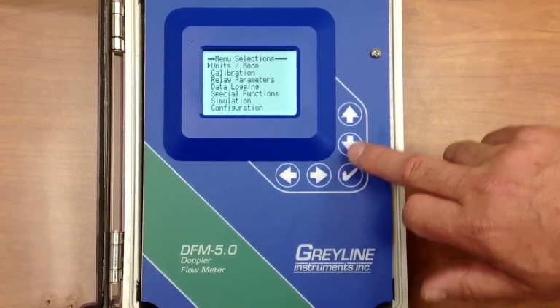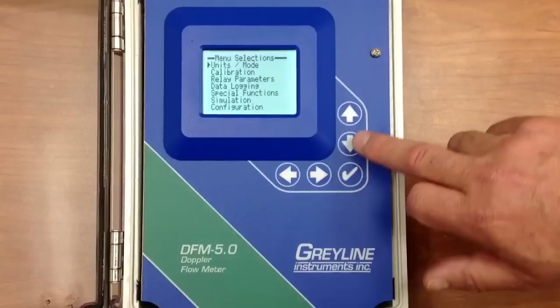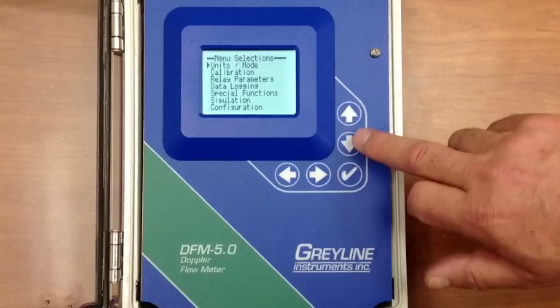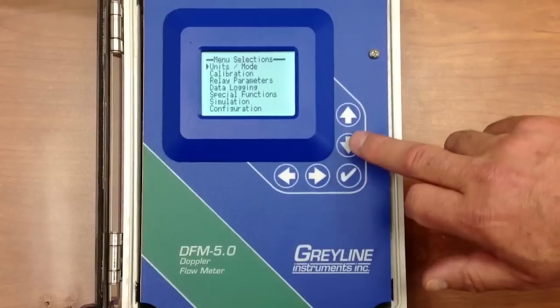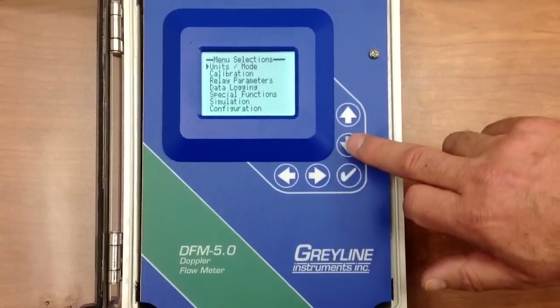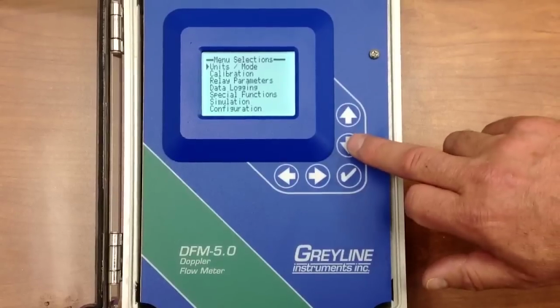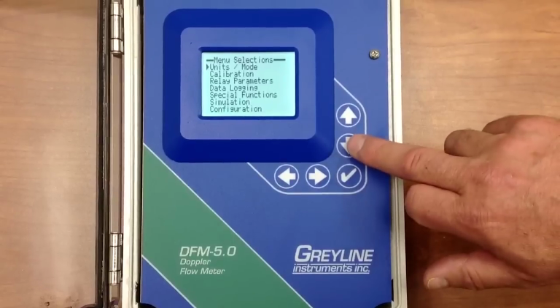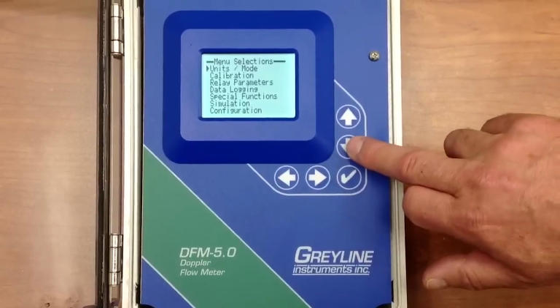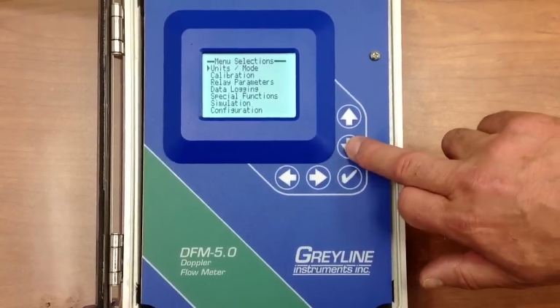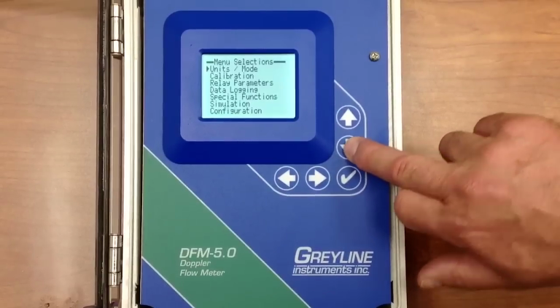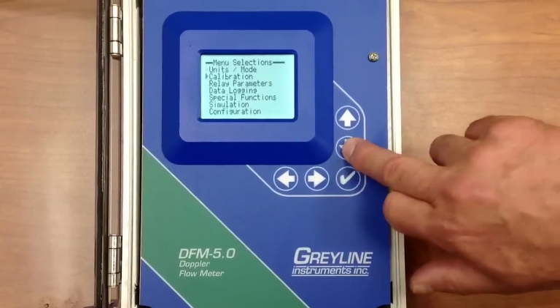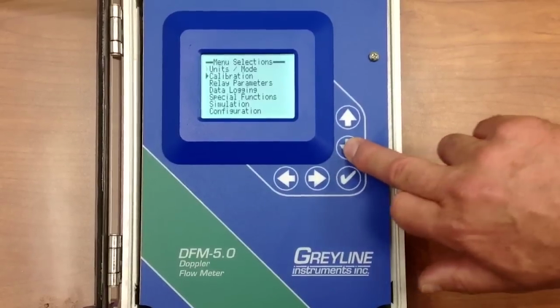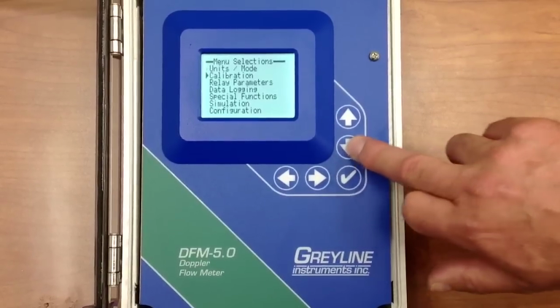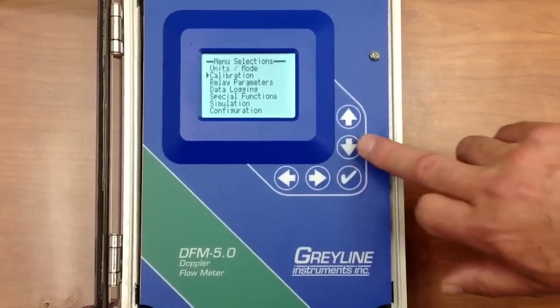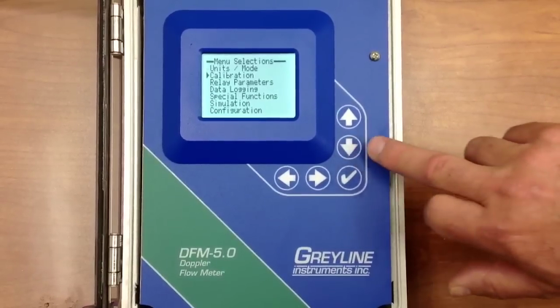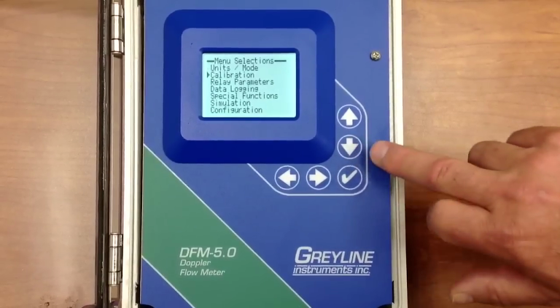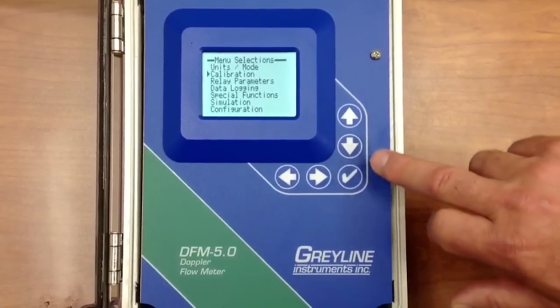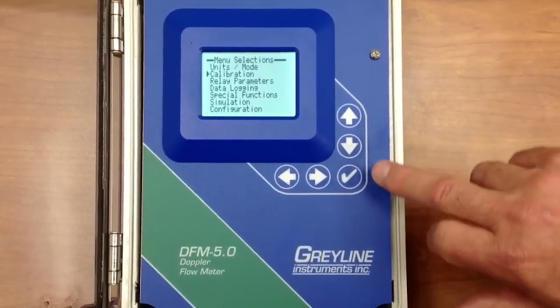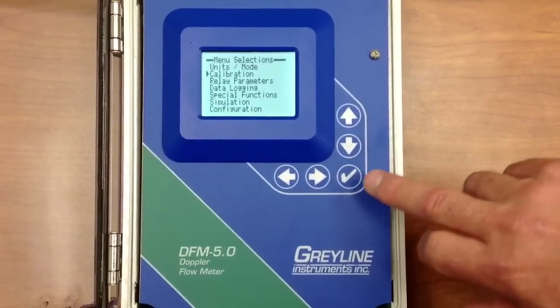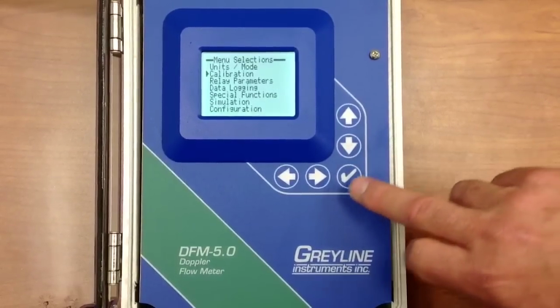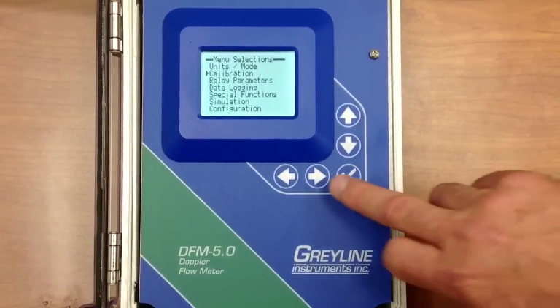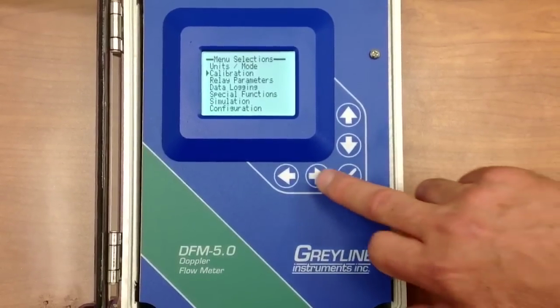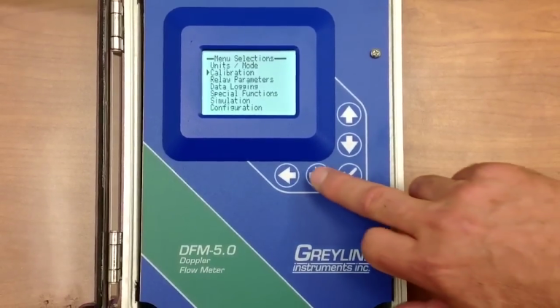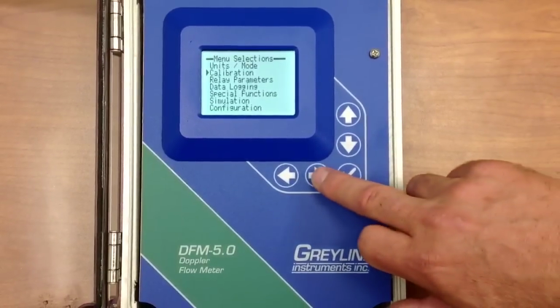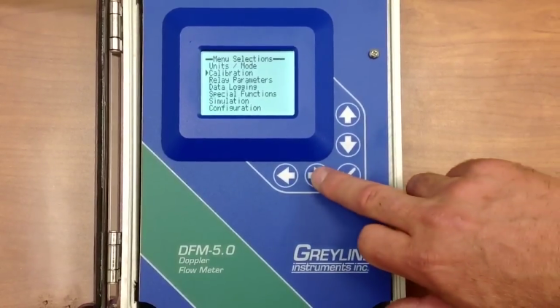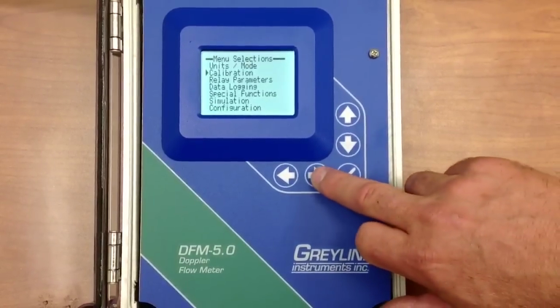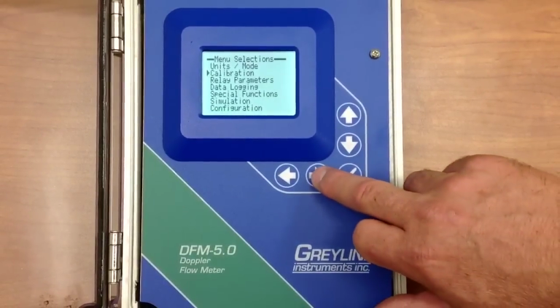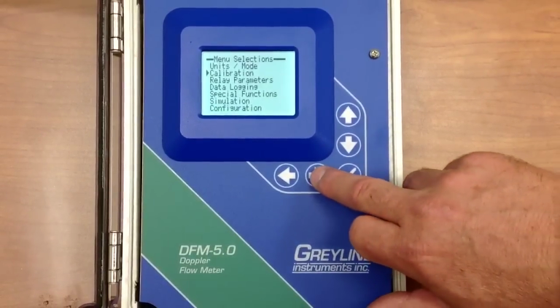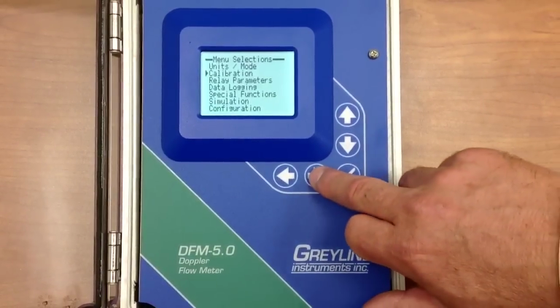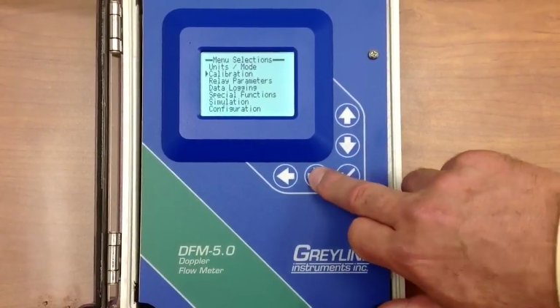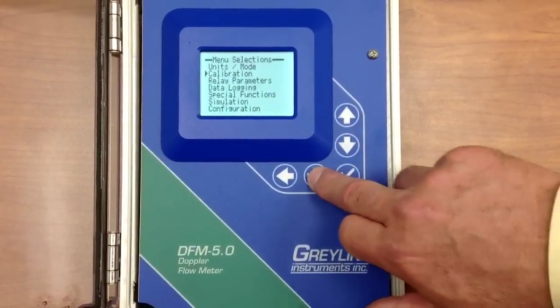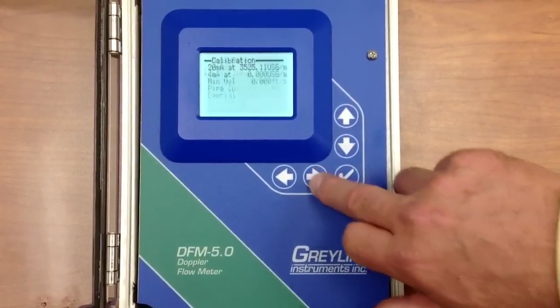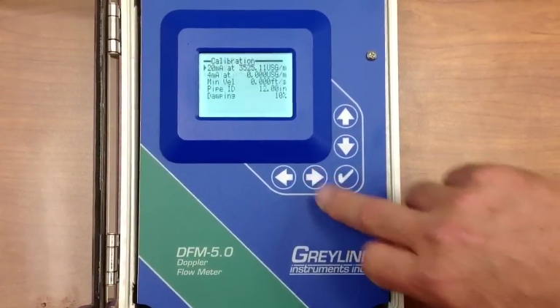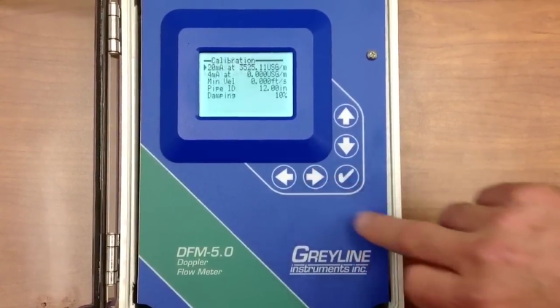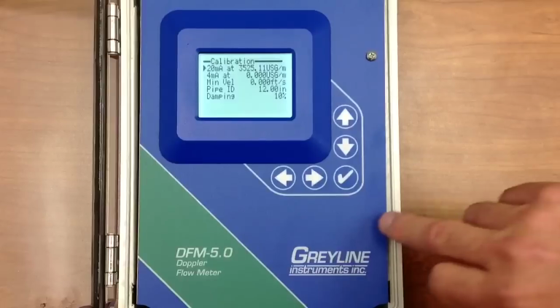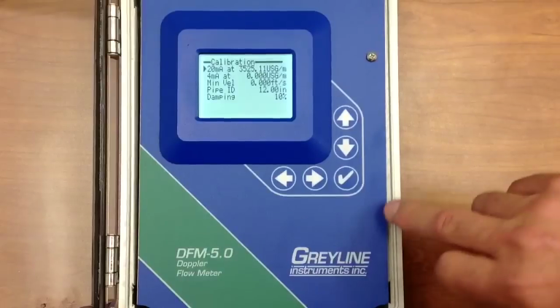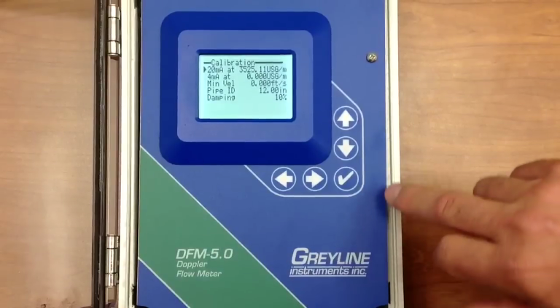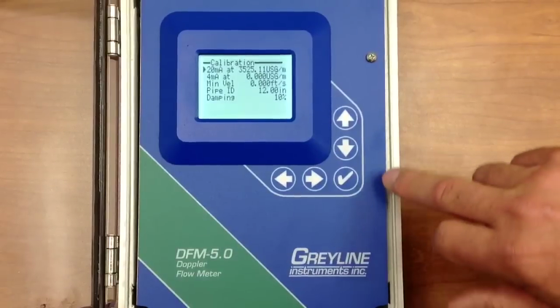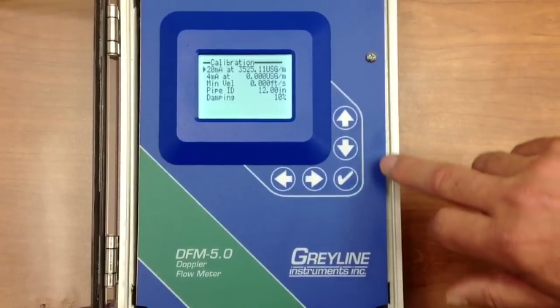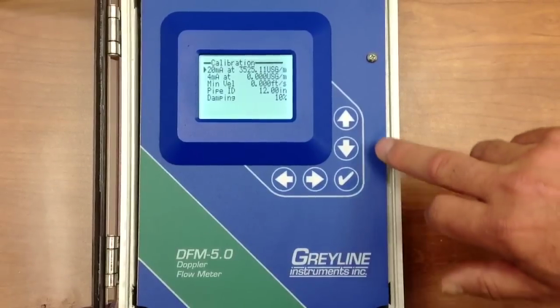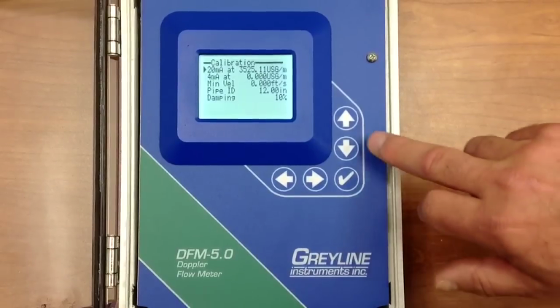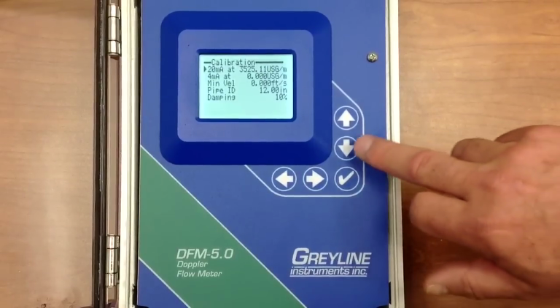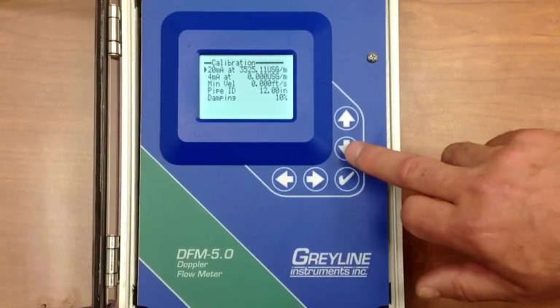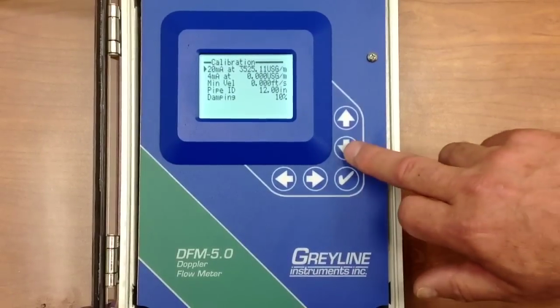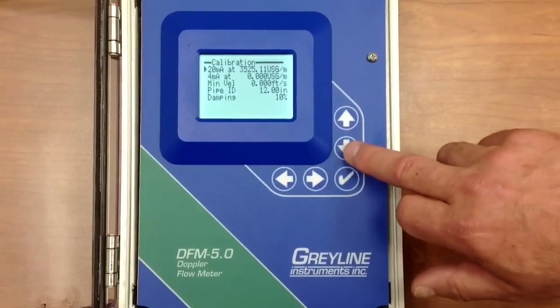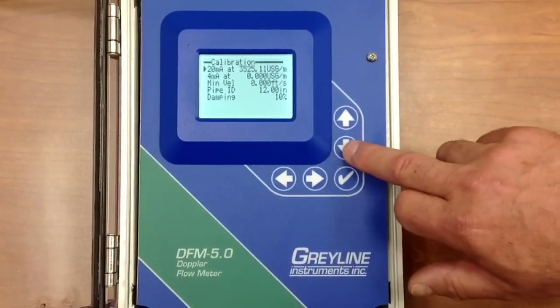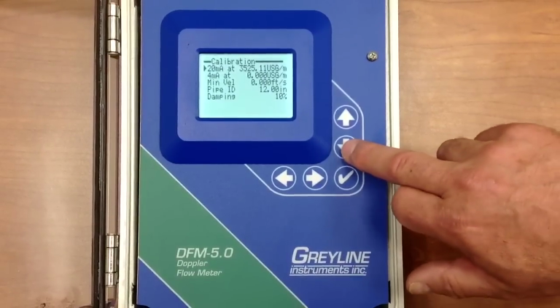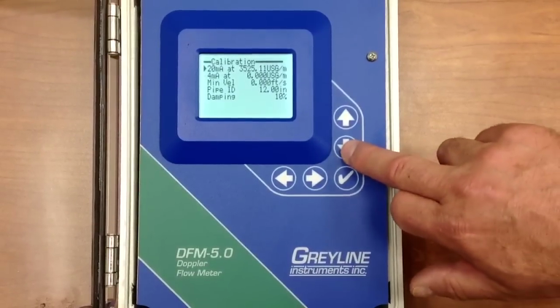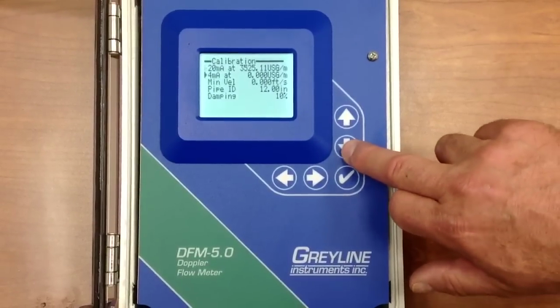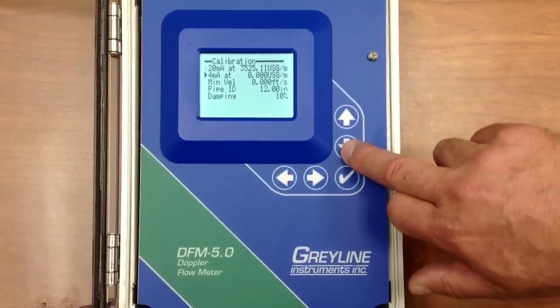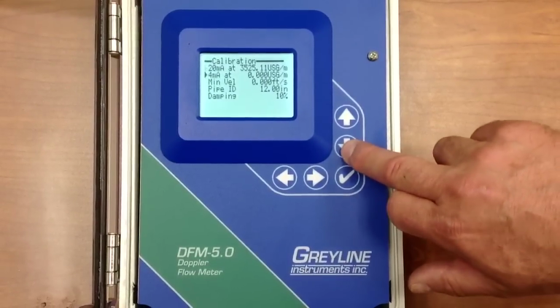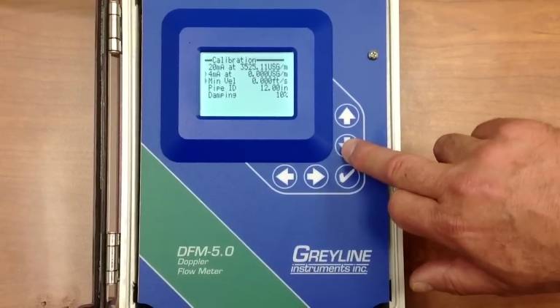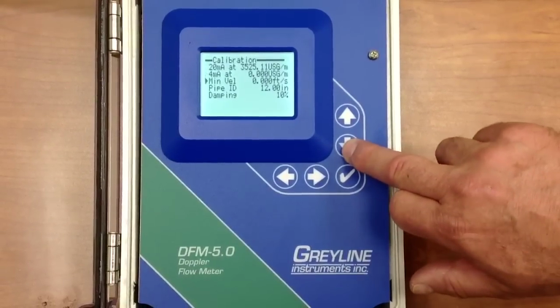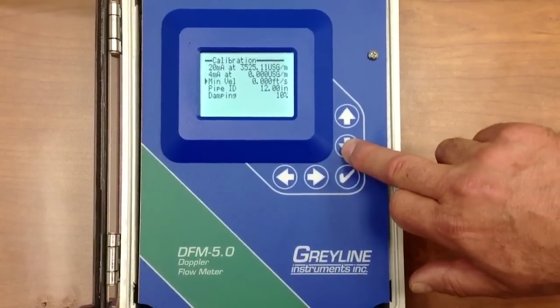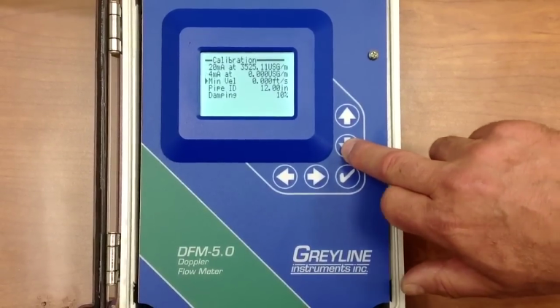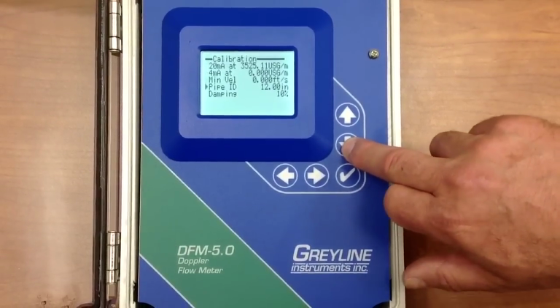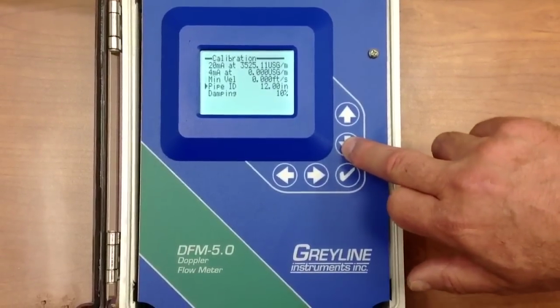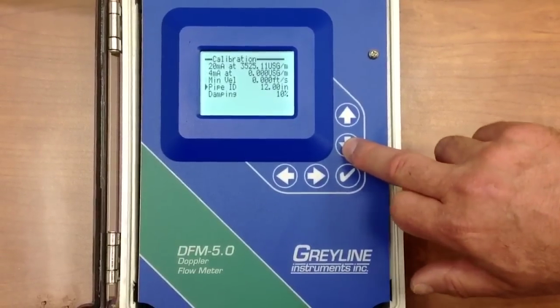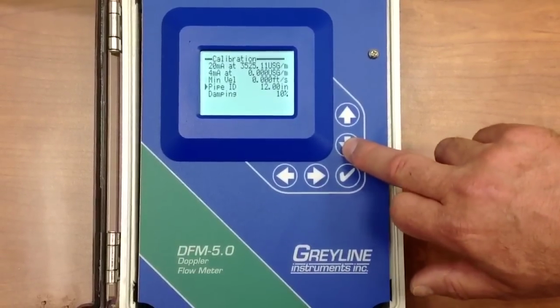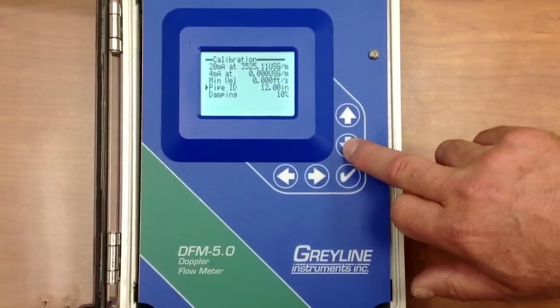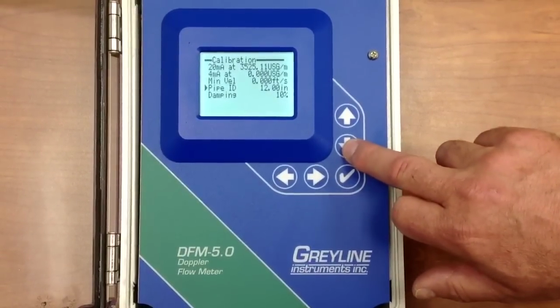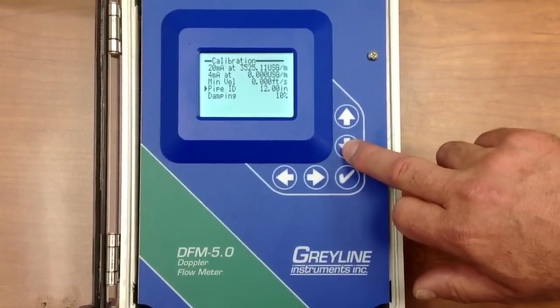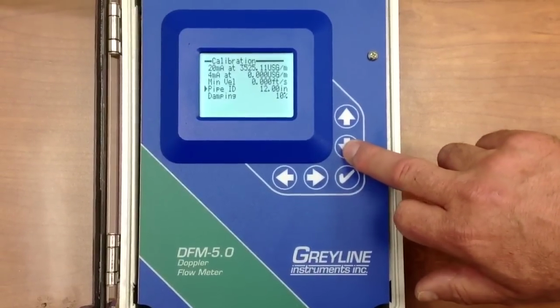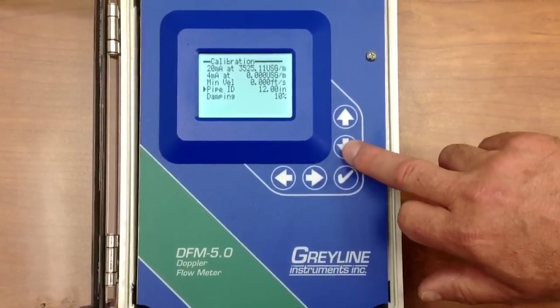The next menu is calibration, and with this type of Doppler flow meter, all we need to do is change the pipe diameter.